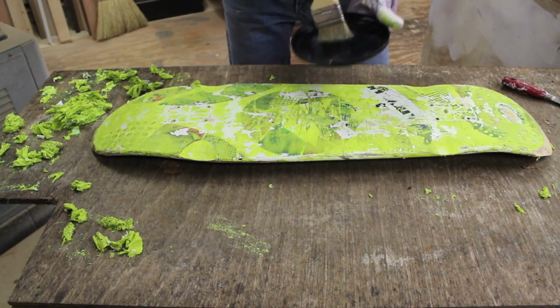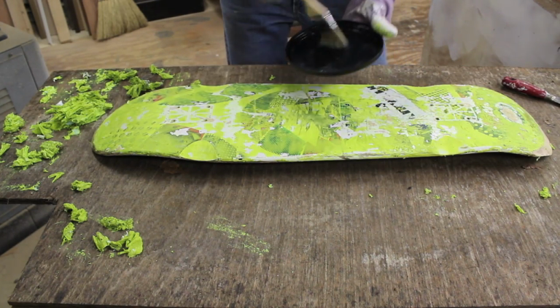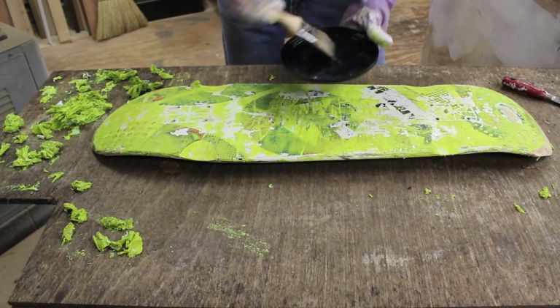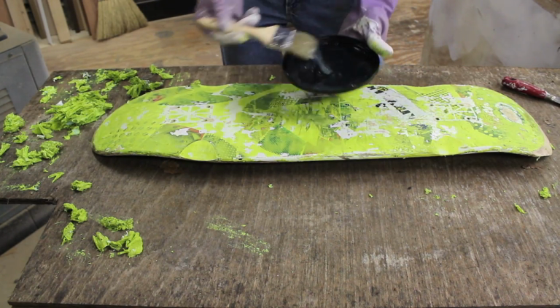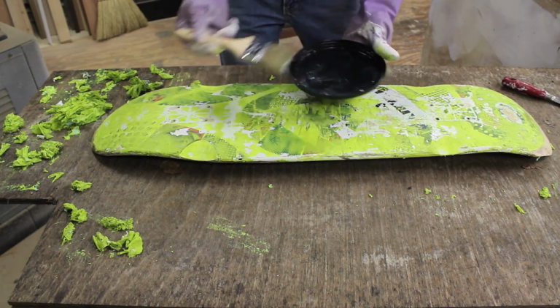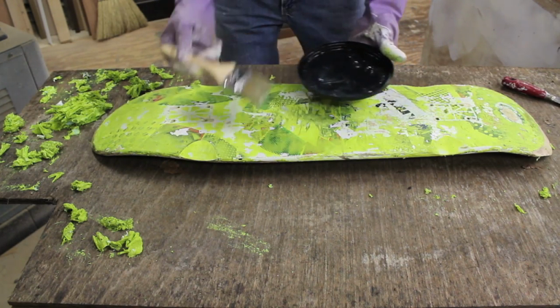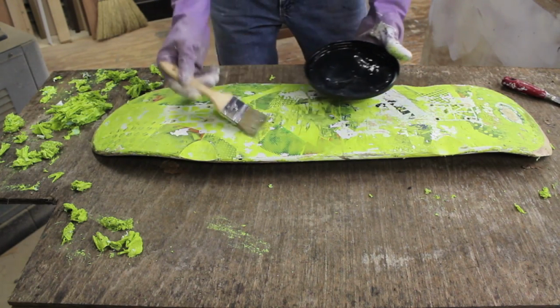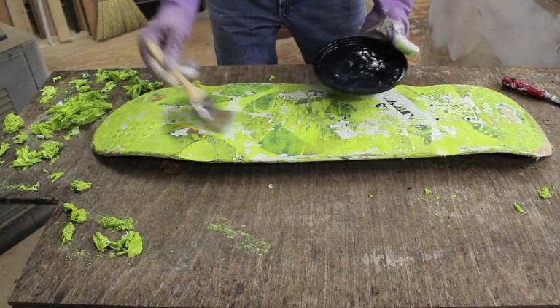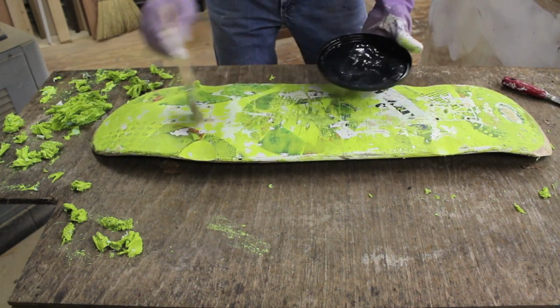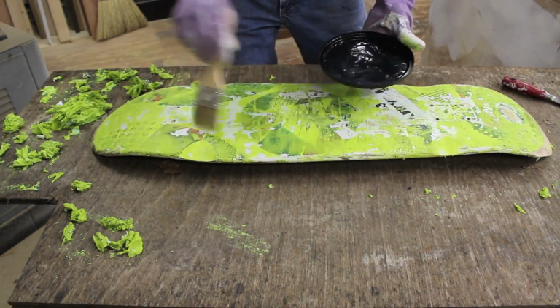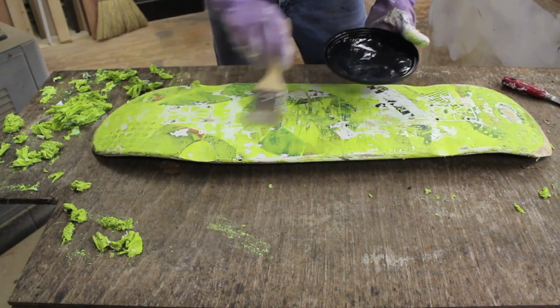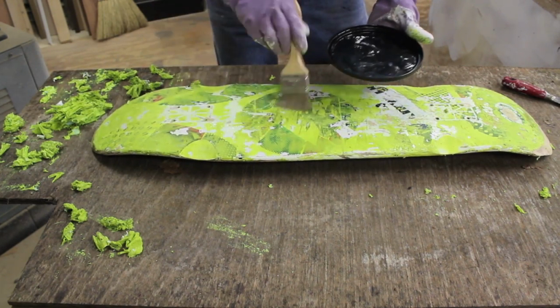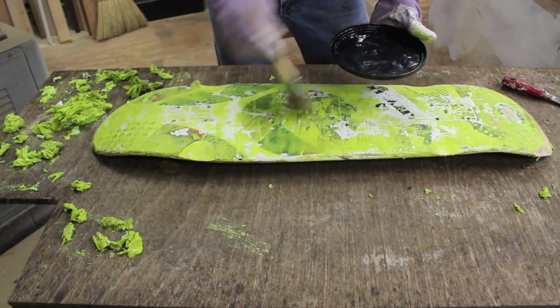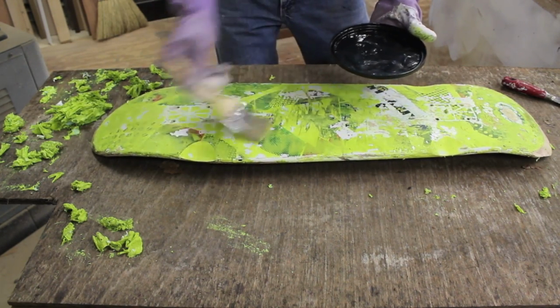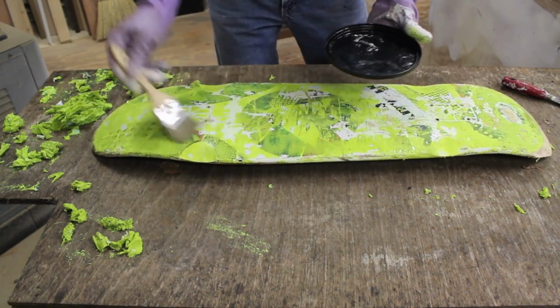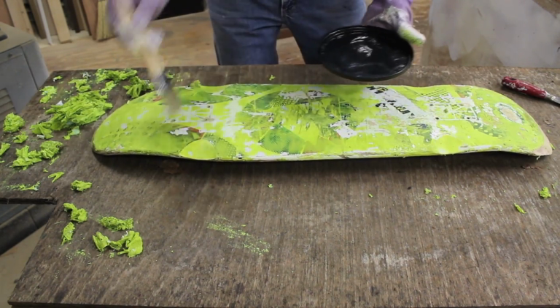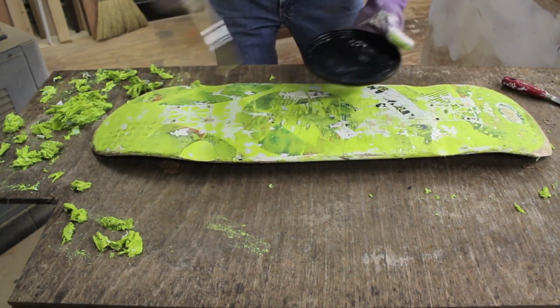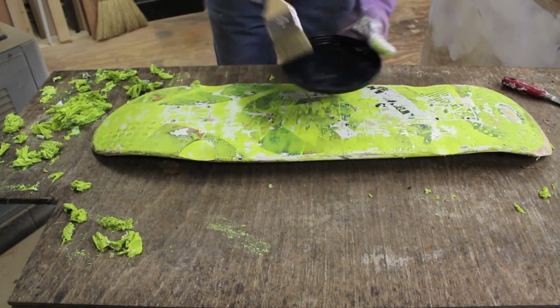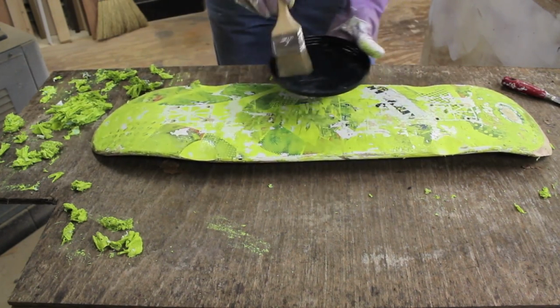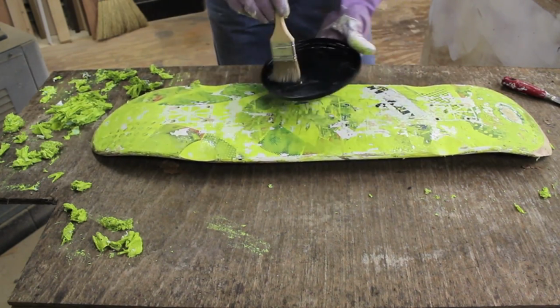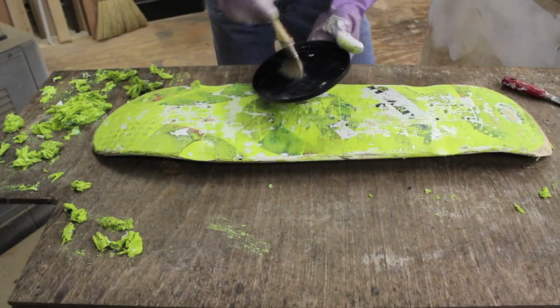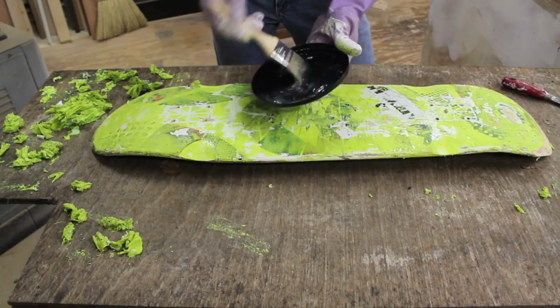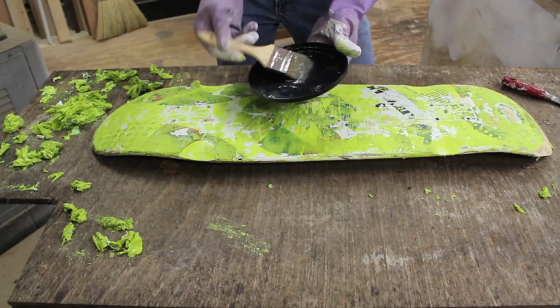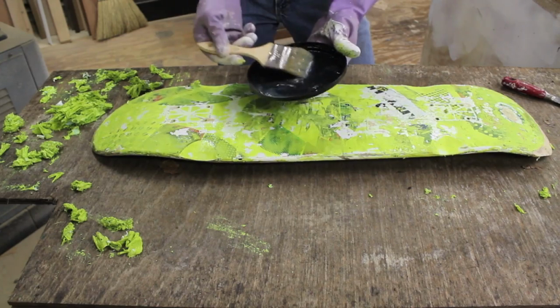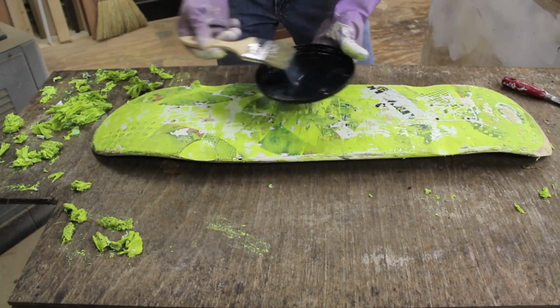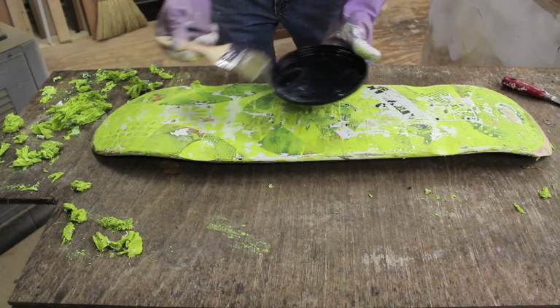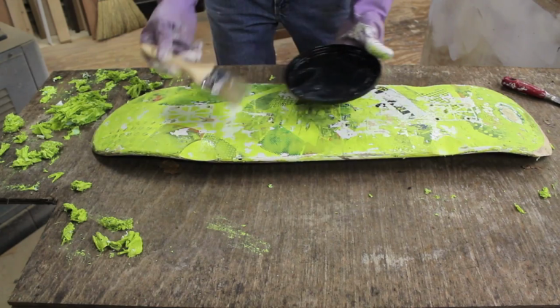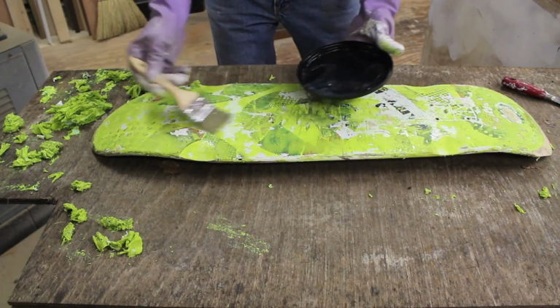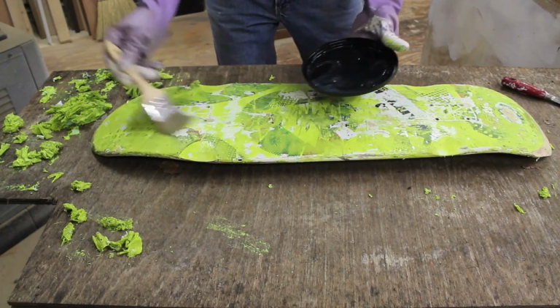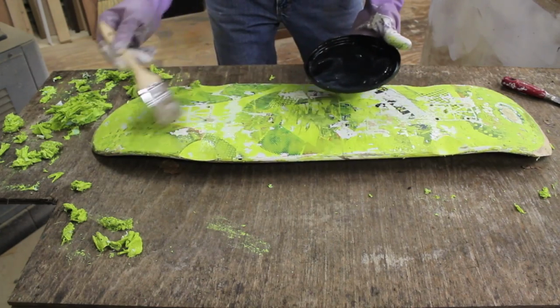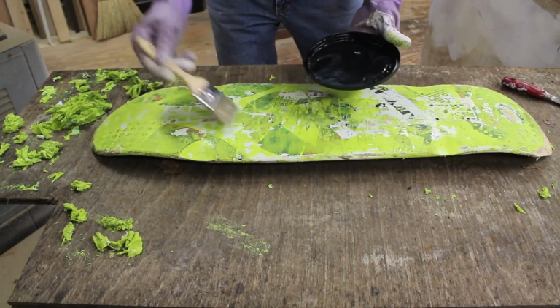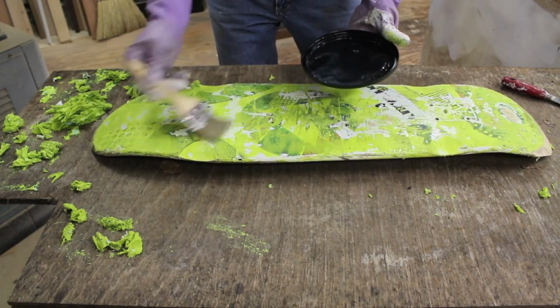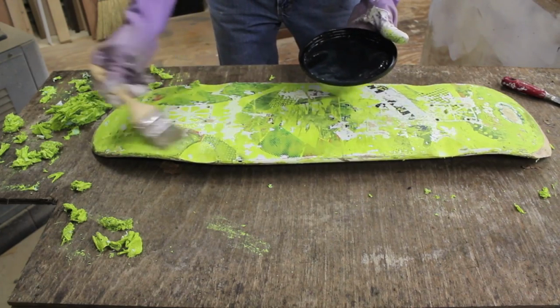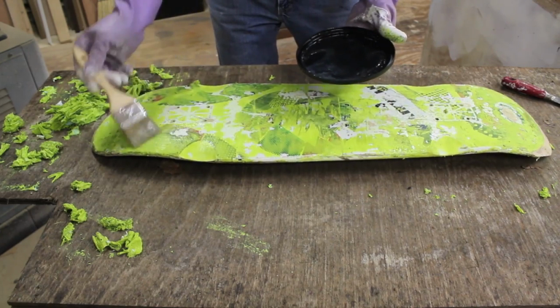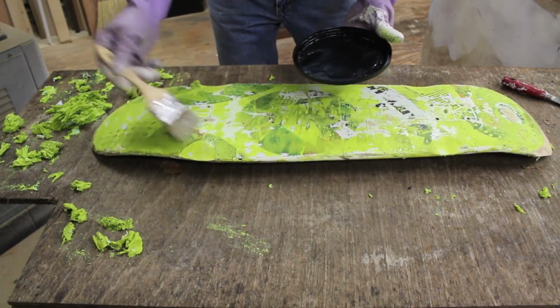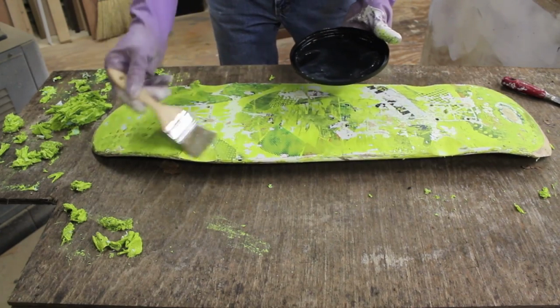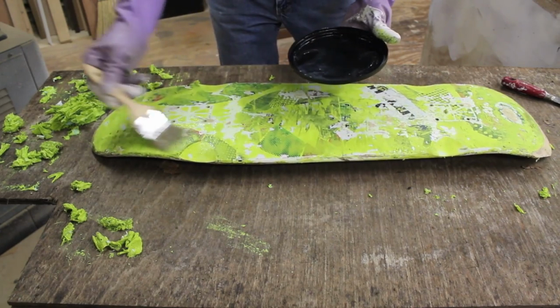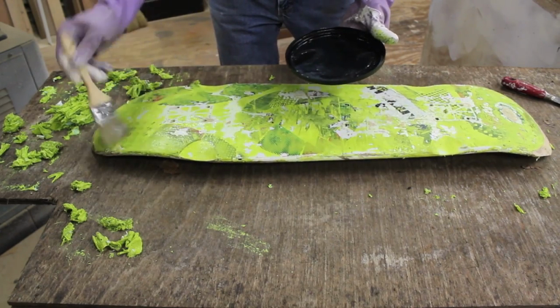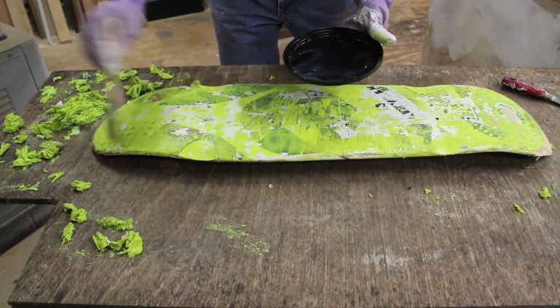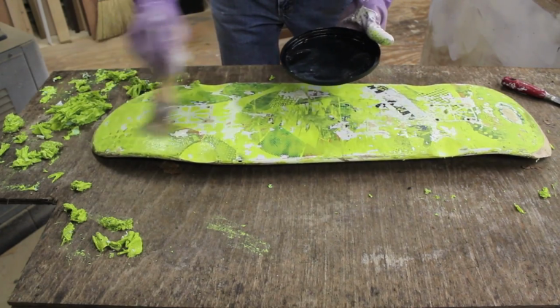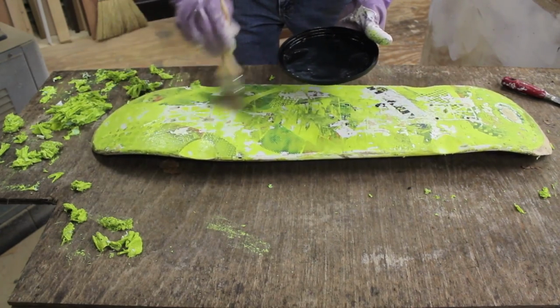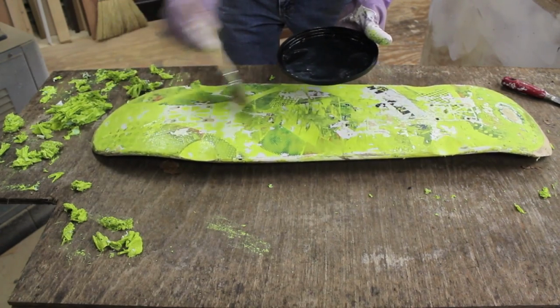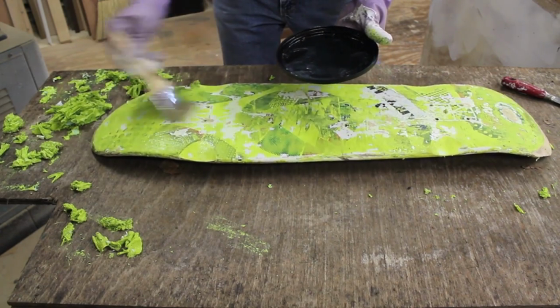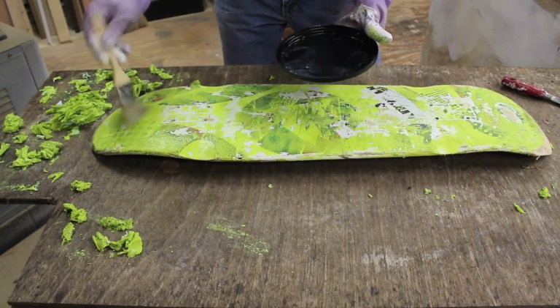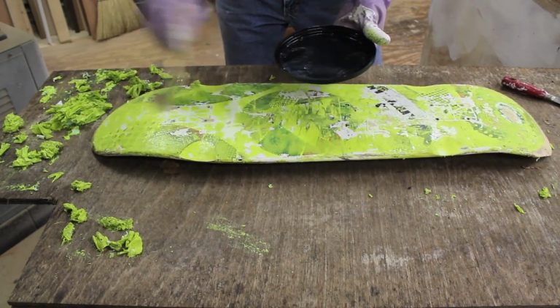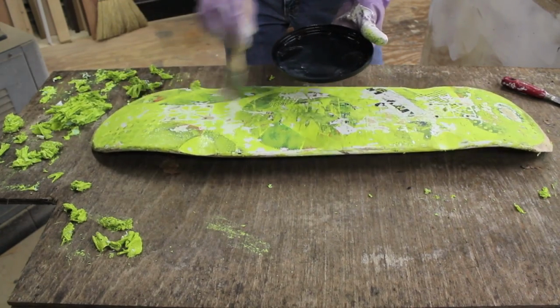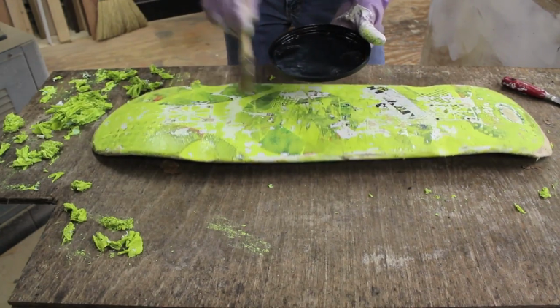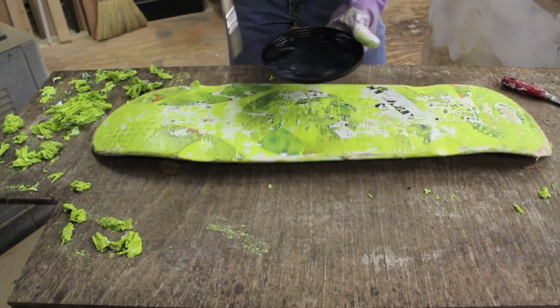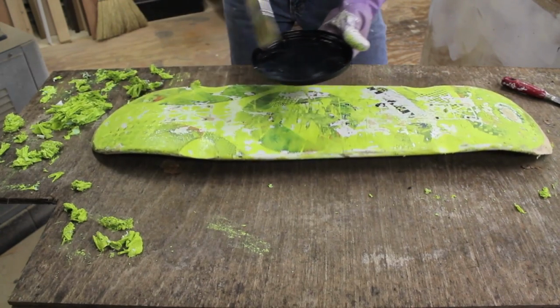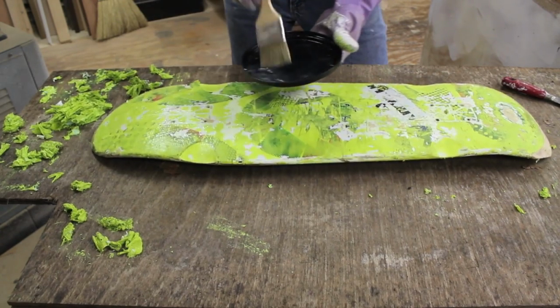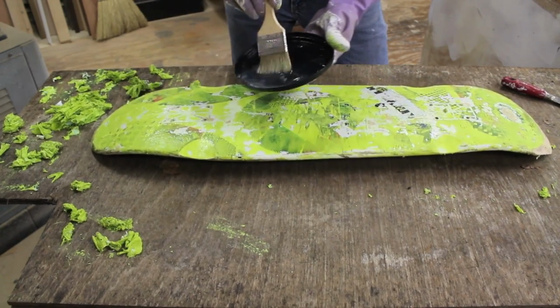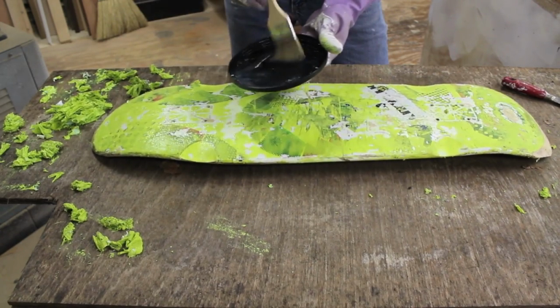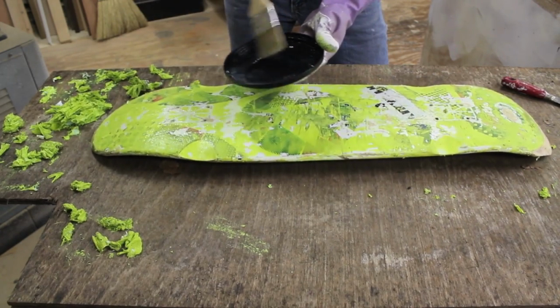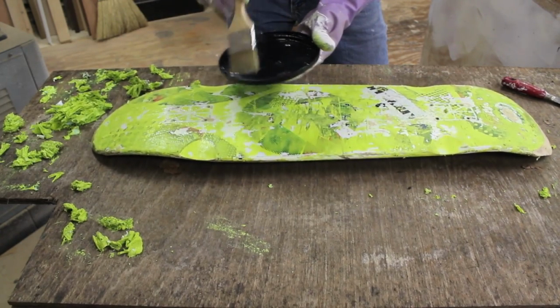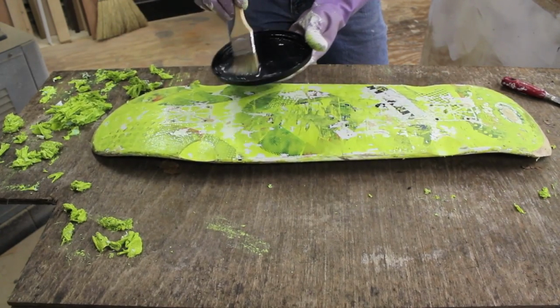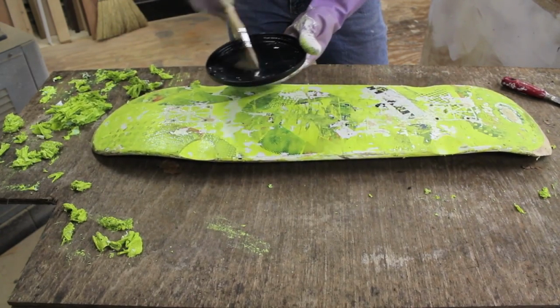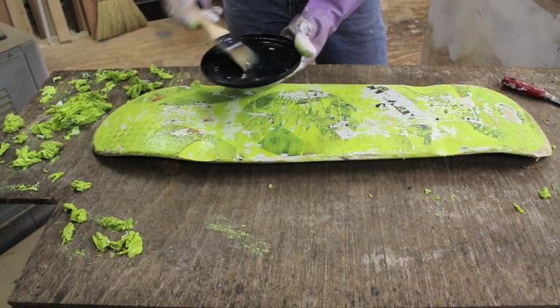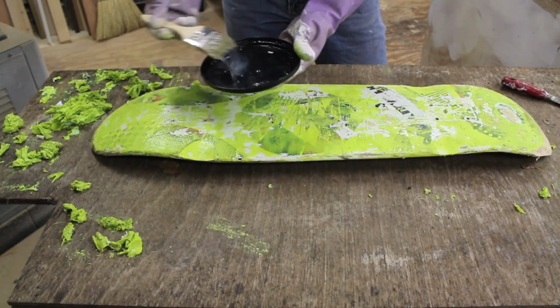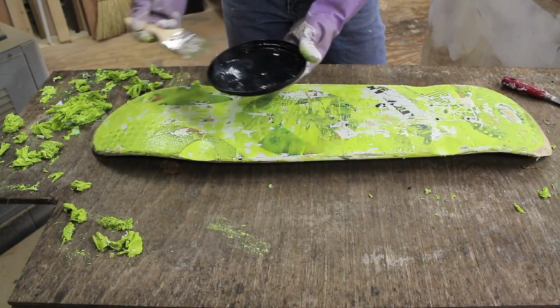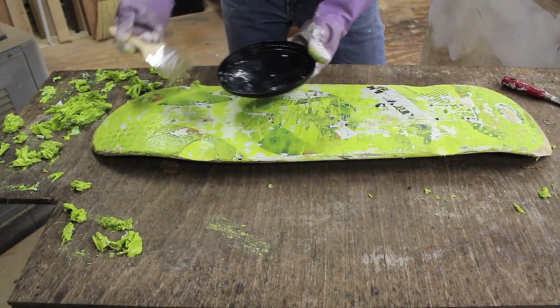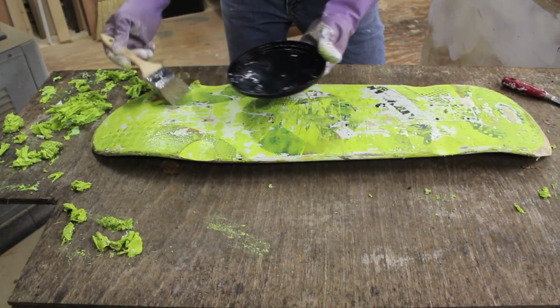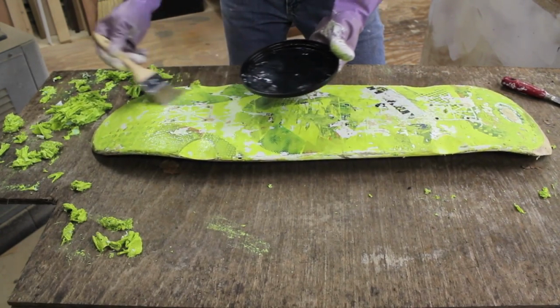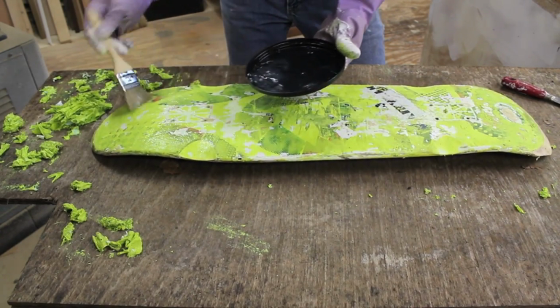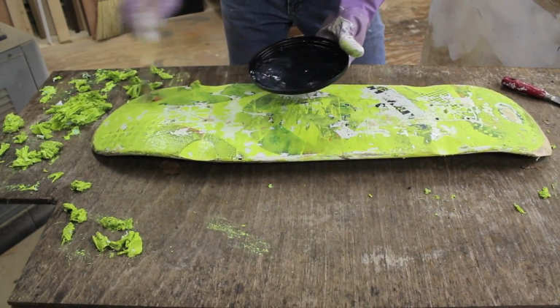I've taken one layer of paint off, so again I'm going to let the stripper do the work and put another heavy coat on the skateboard and walk away for 10 minutes.